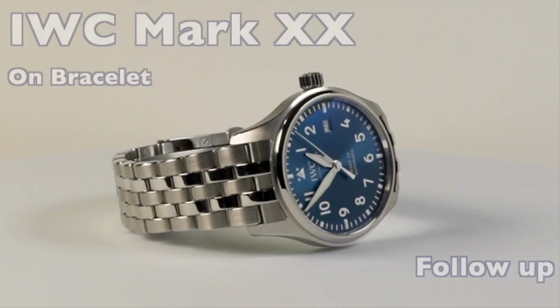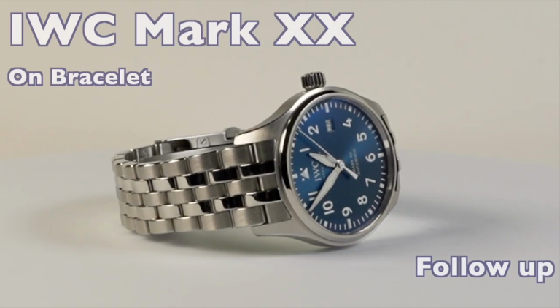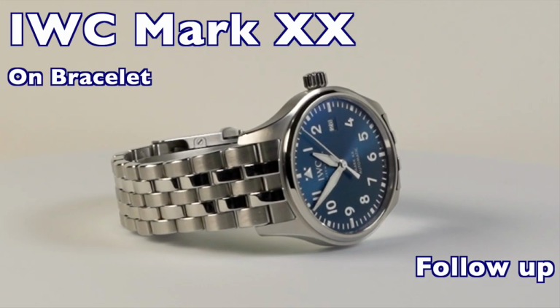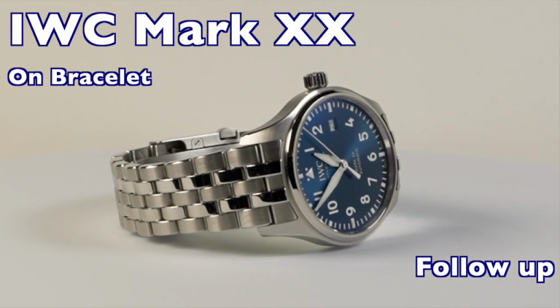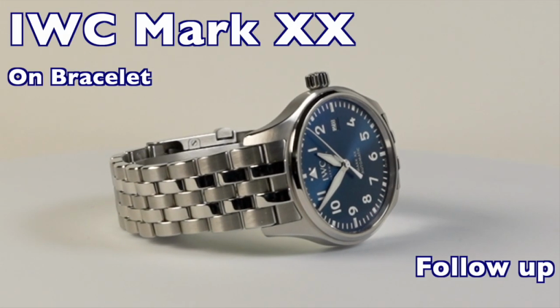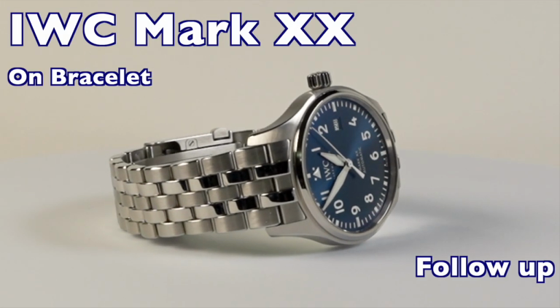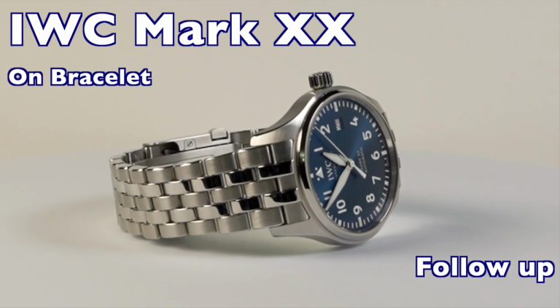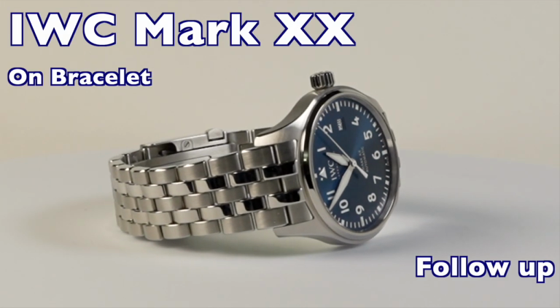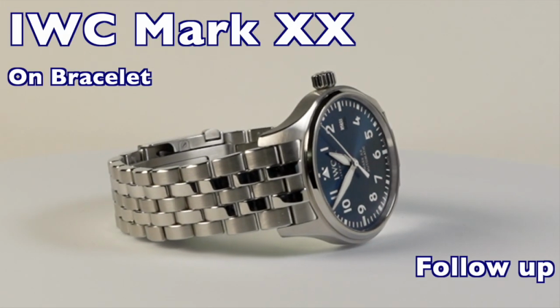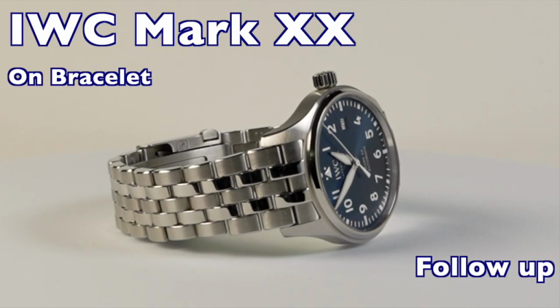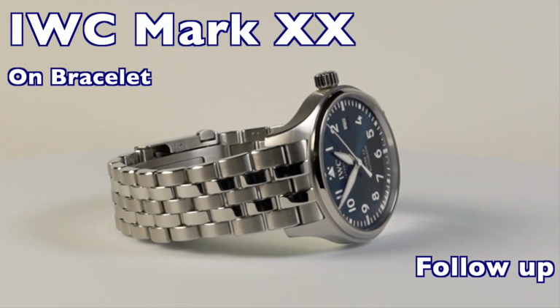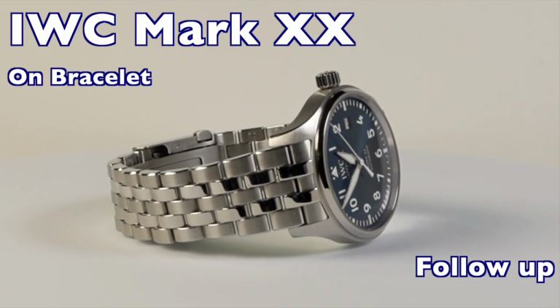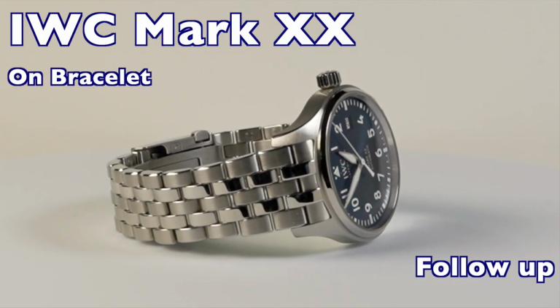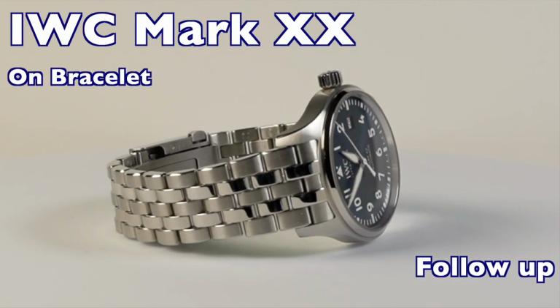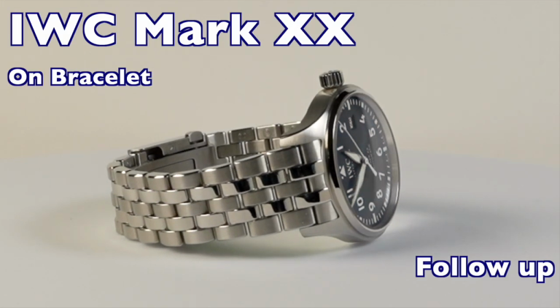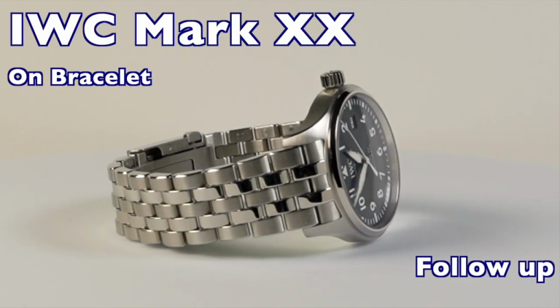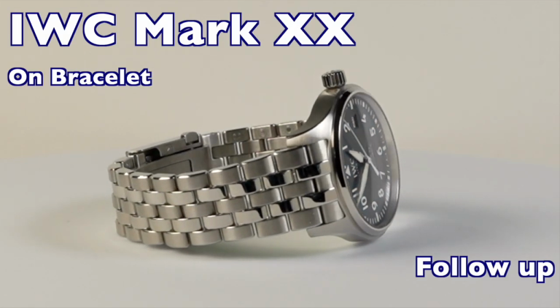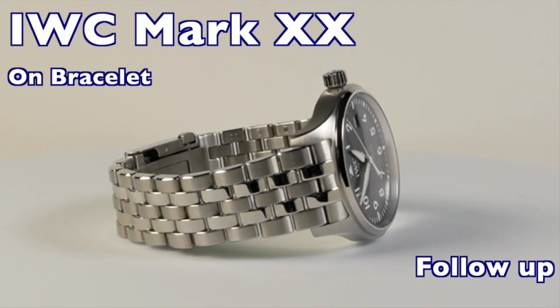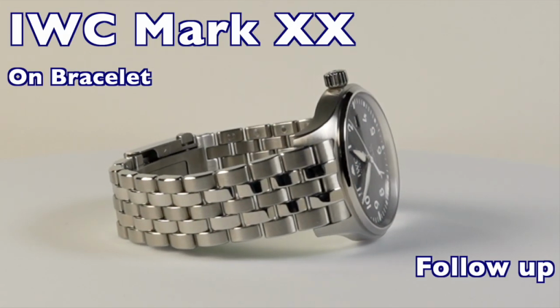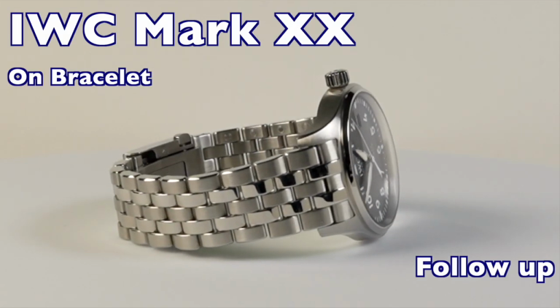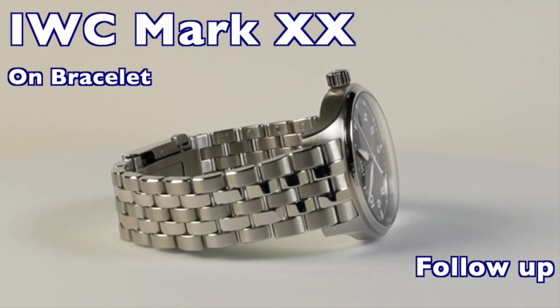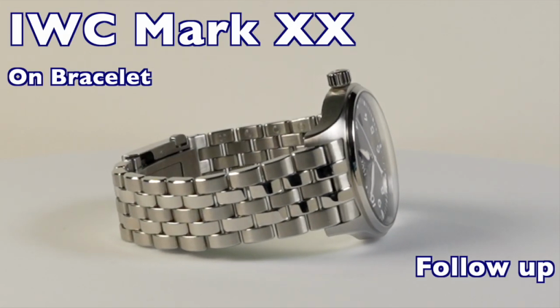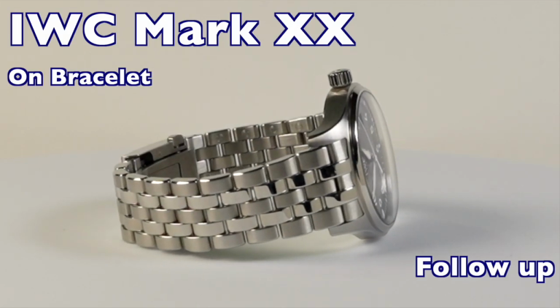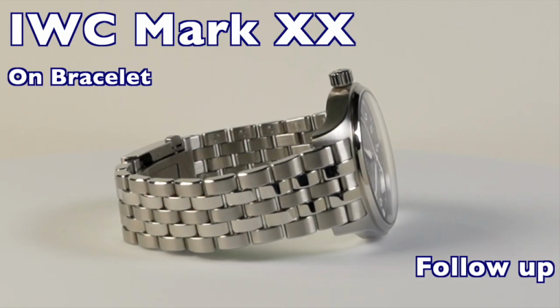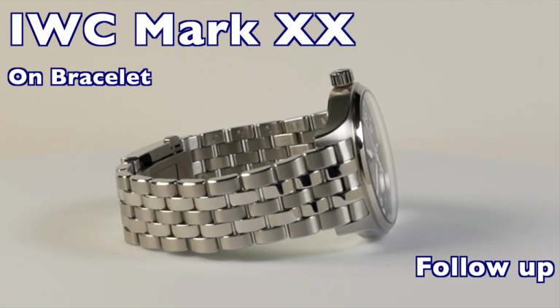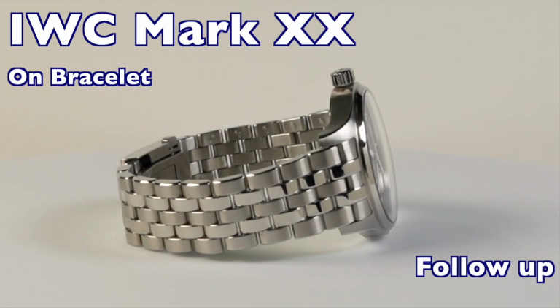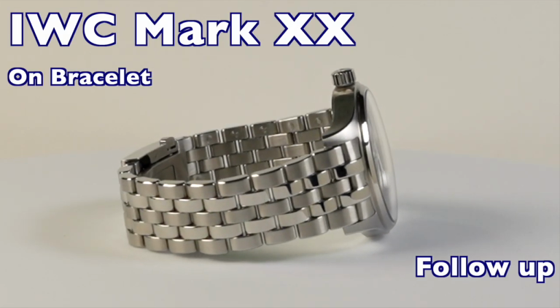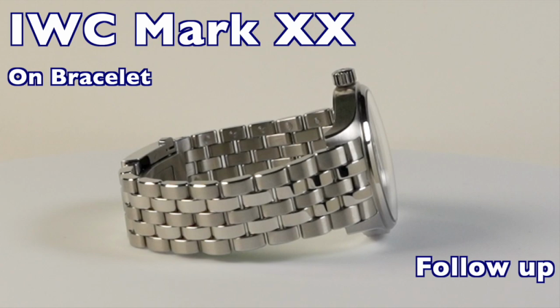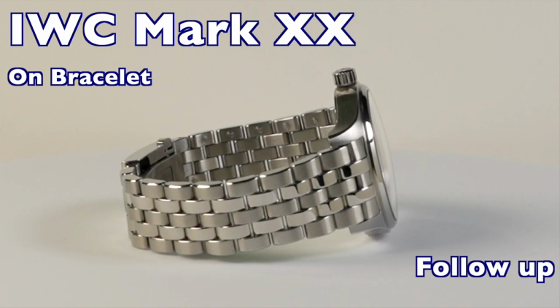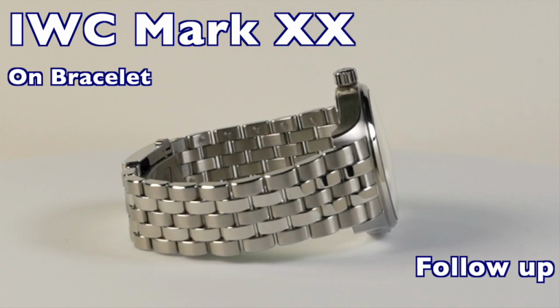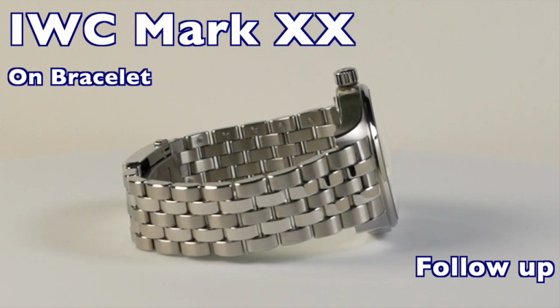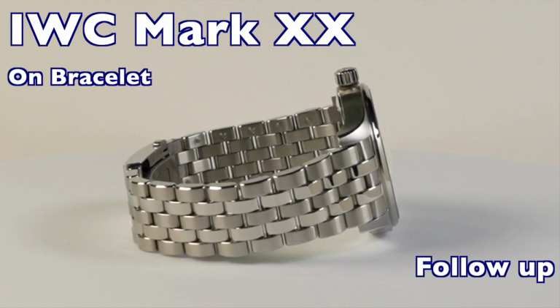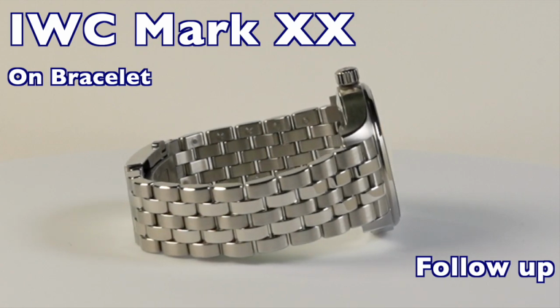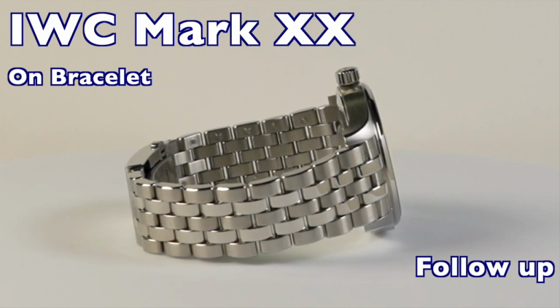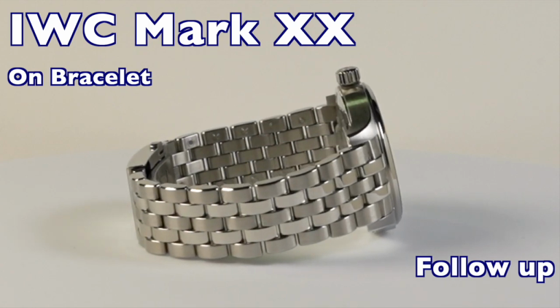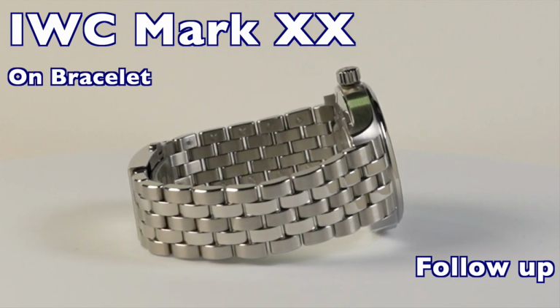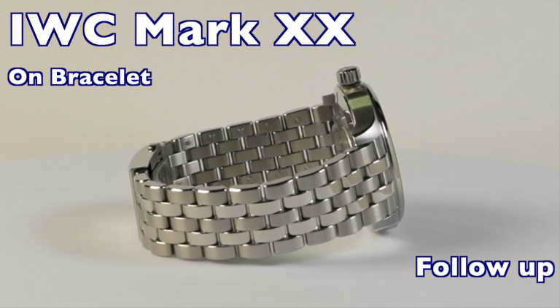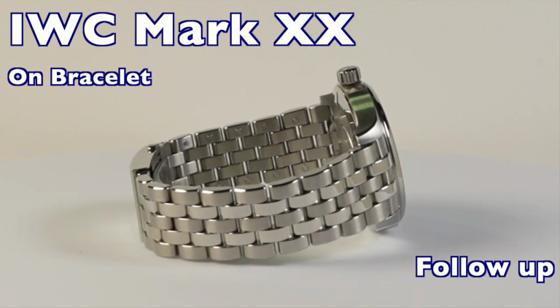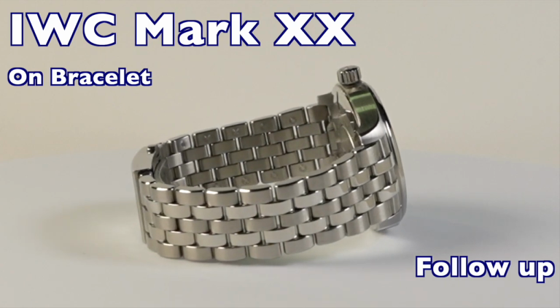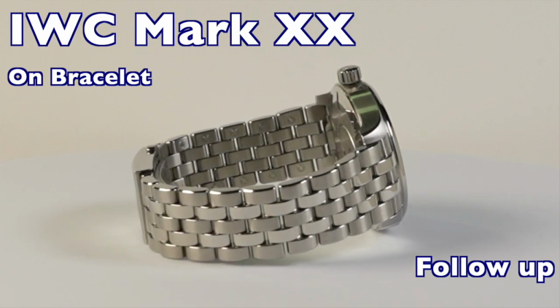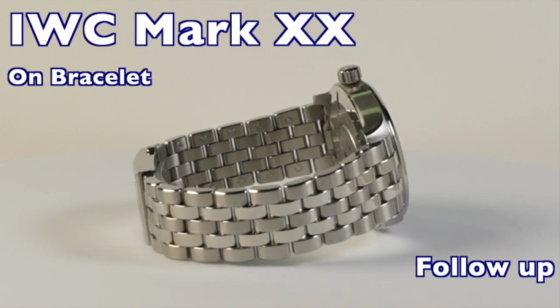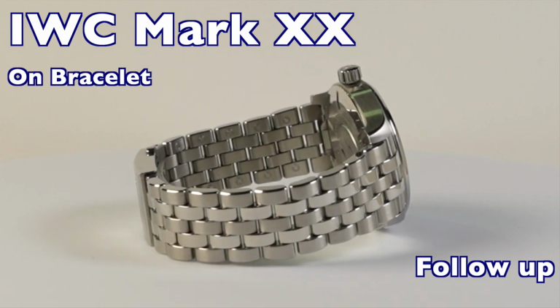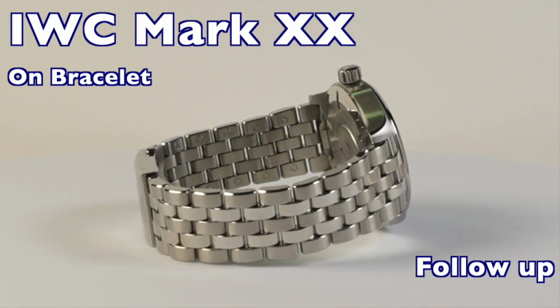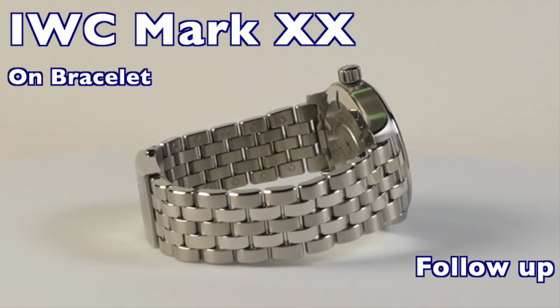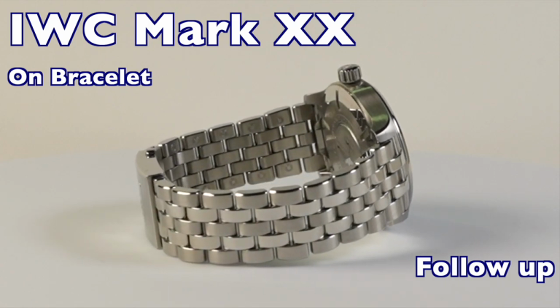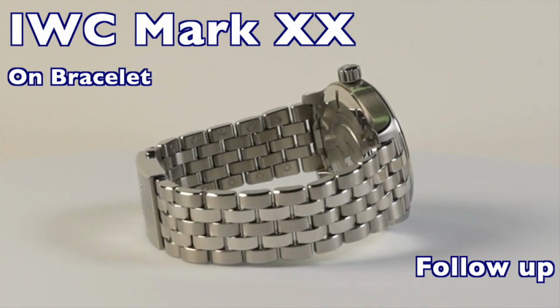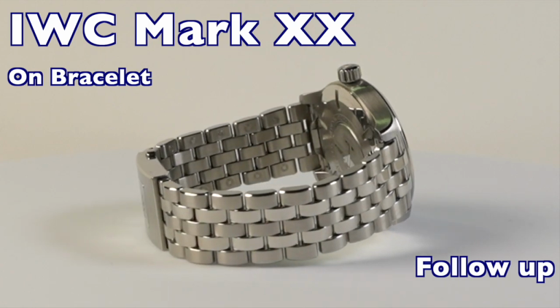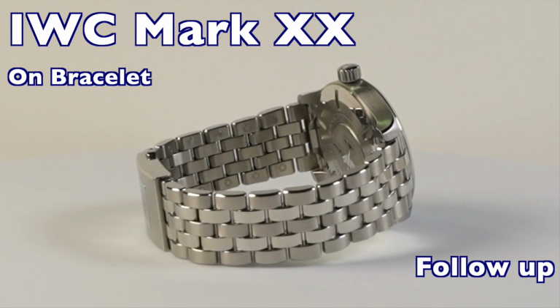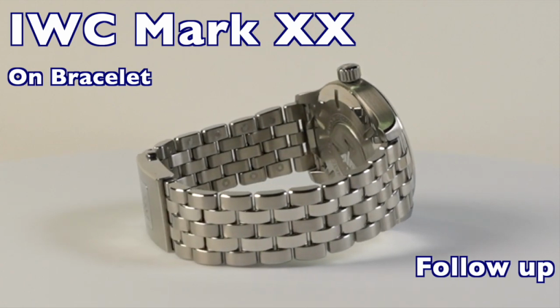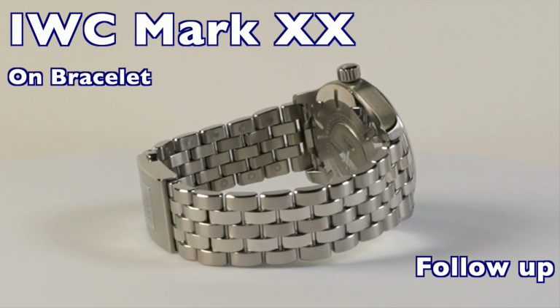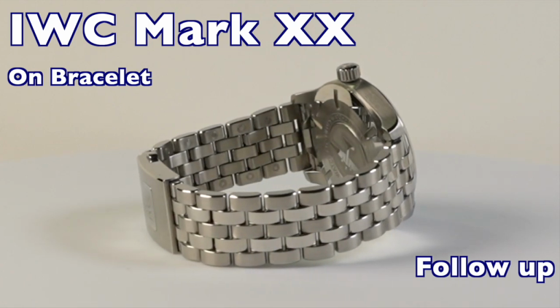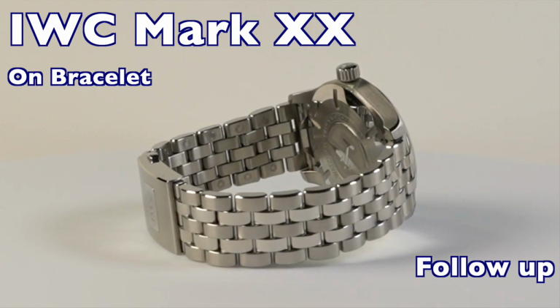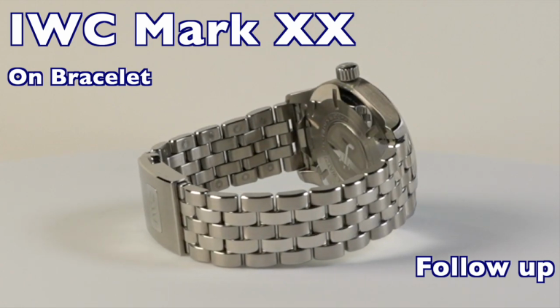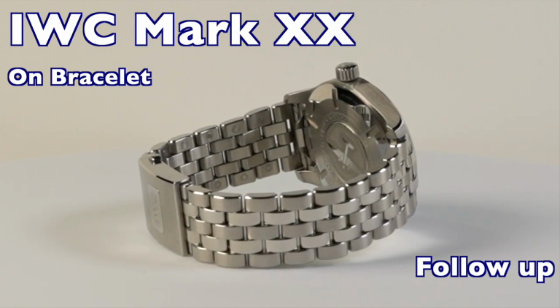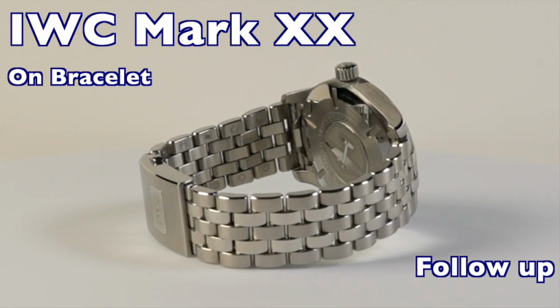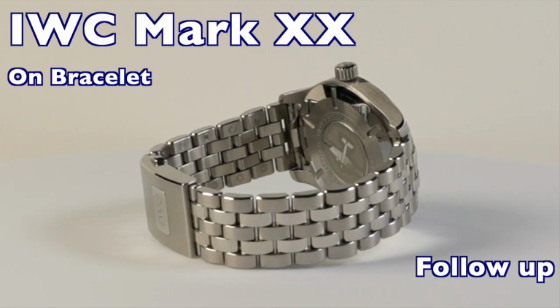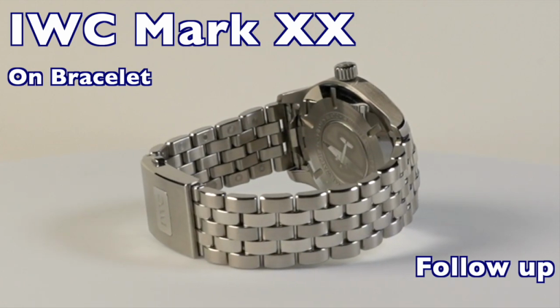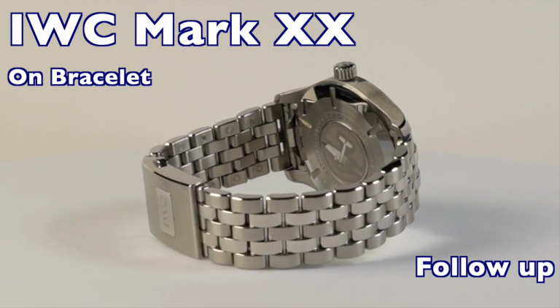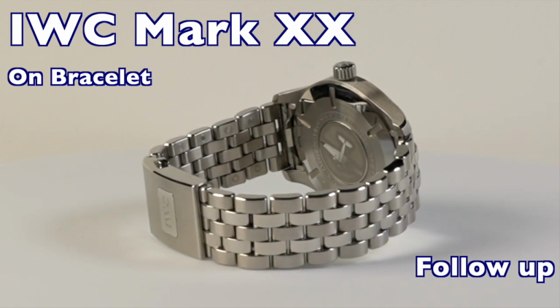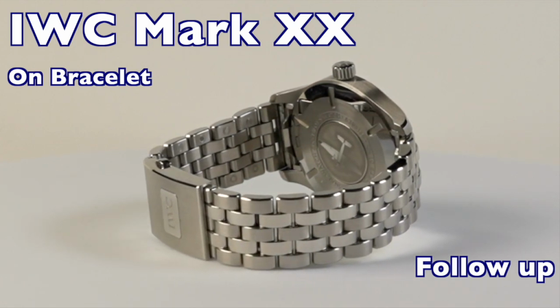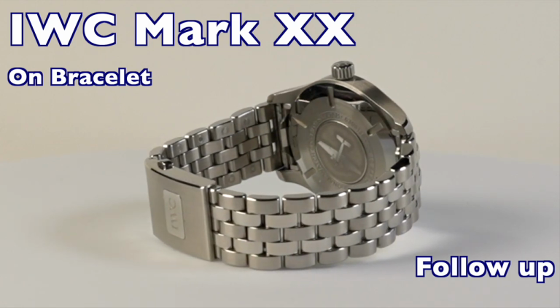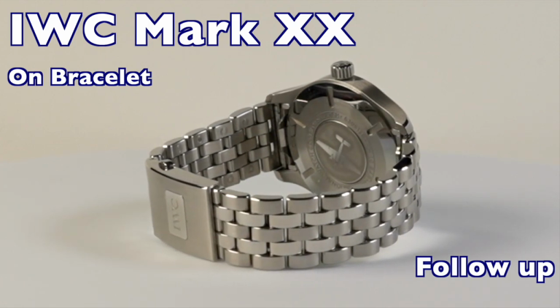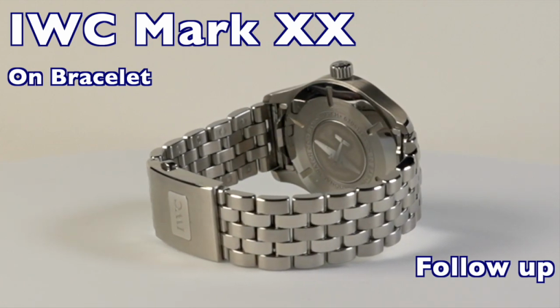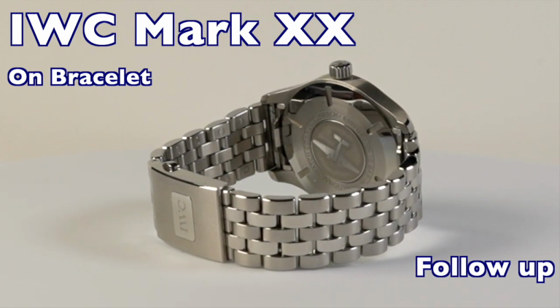Hello everybody and thanks for checking out my update. I wanted to follow up on the review that I did on the IWC Mark 20 when it was first released.